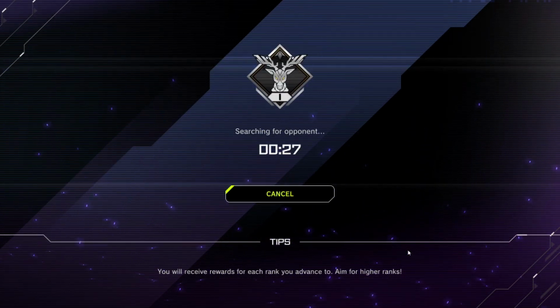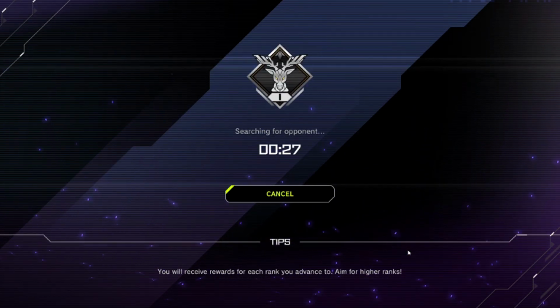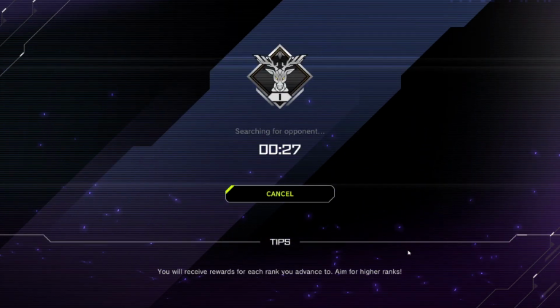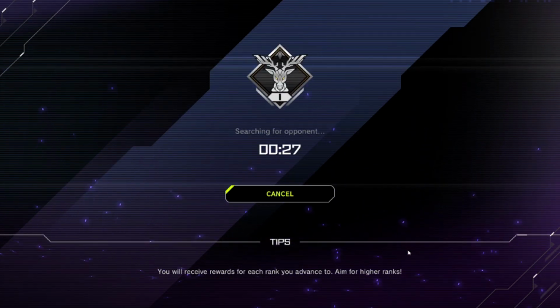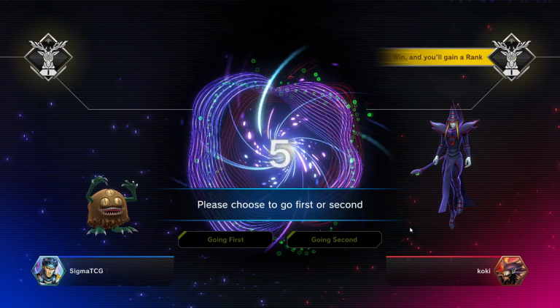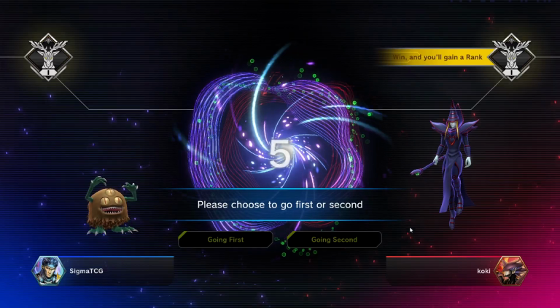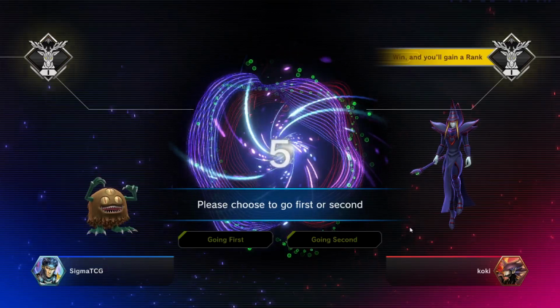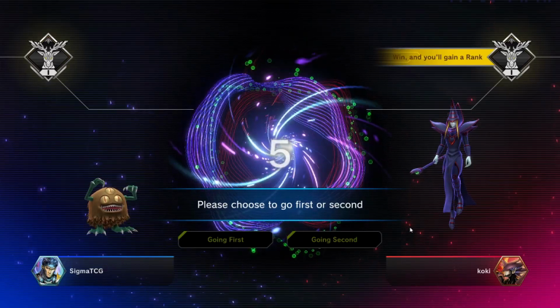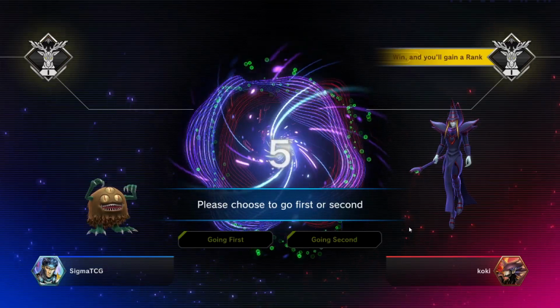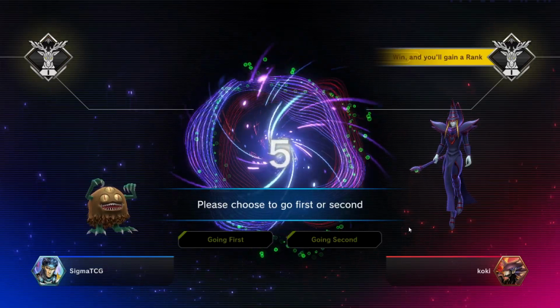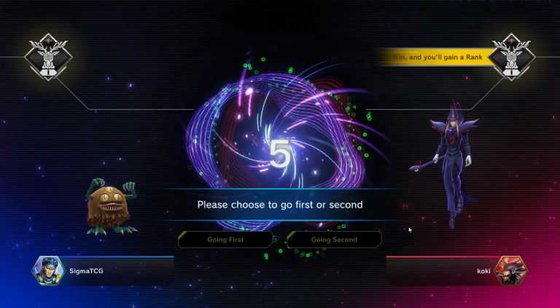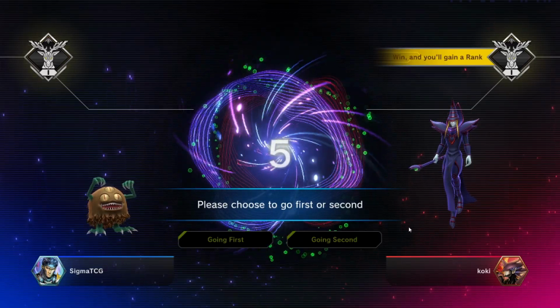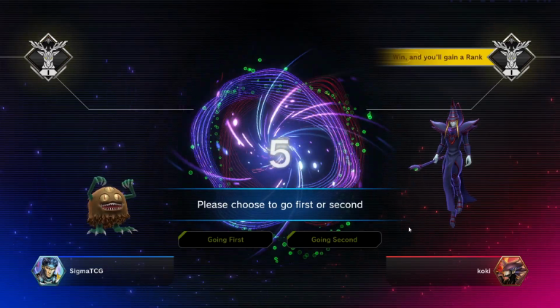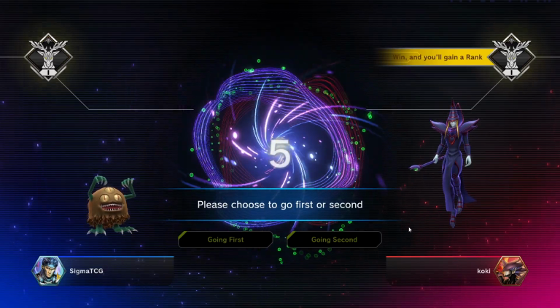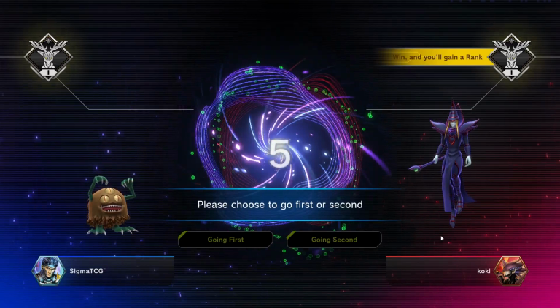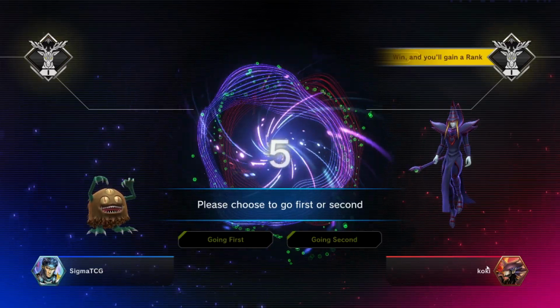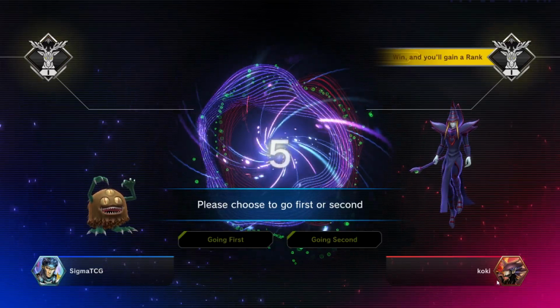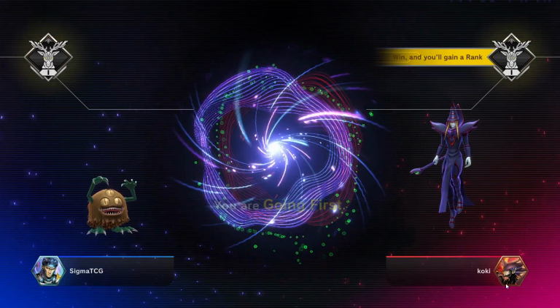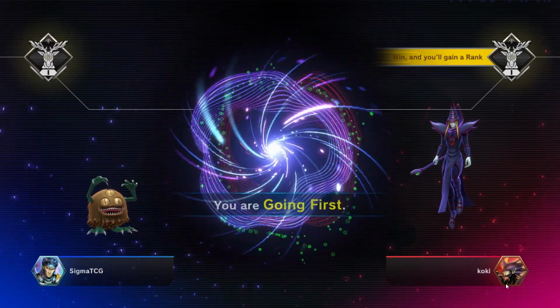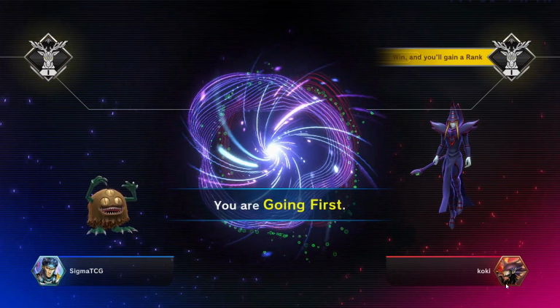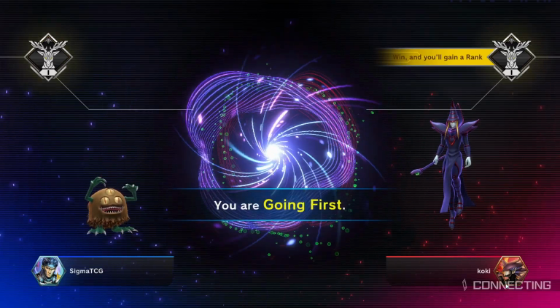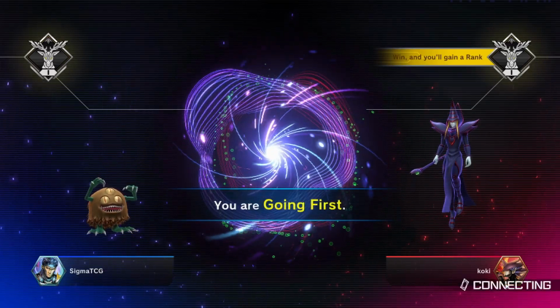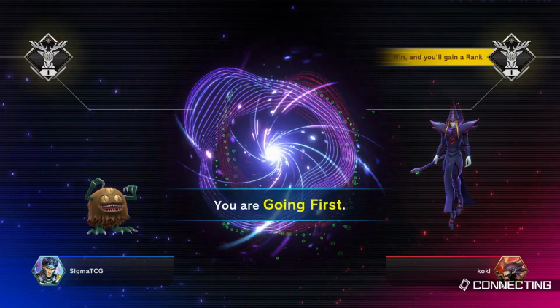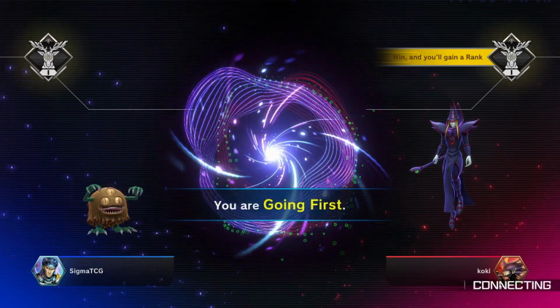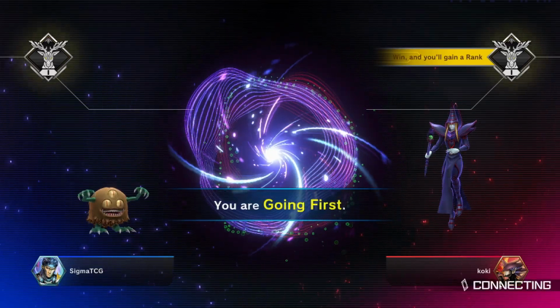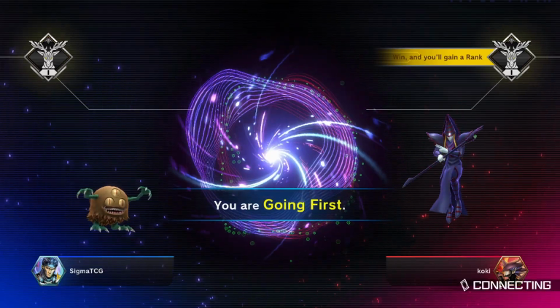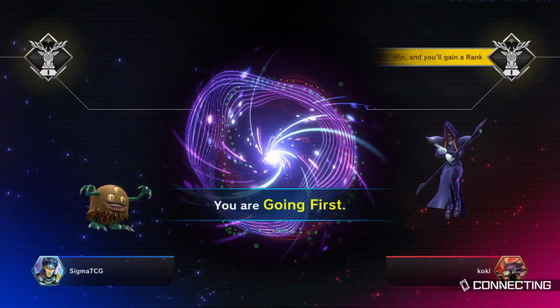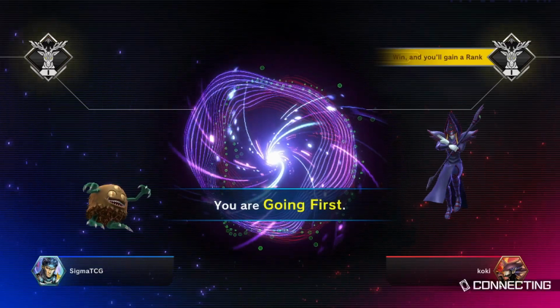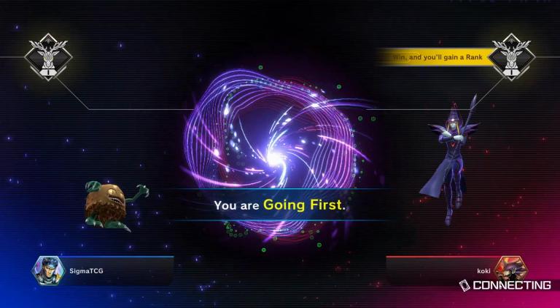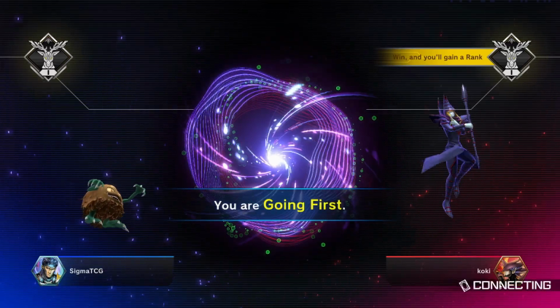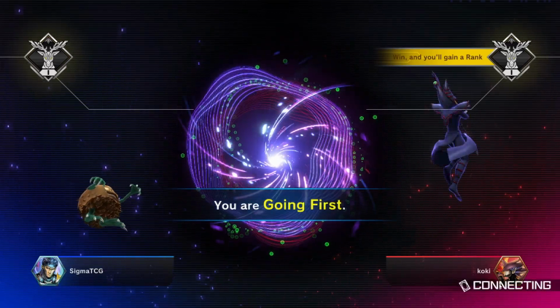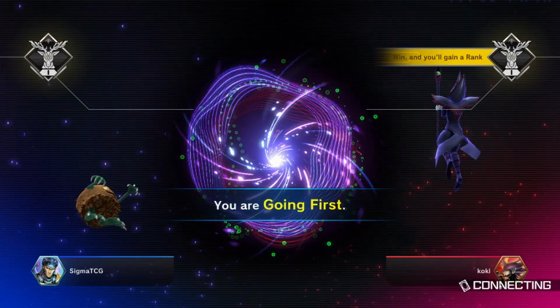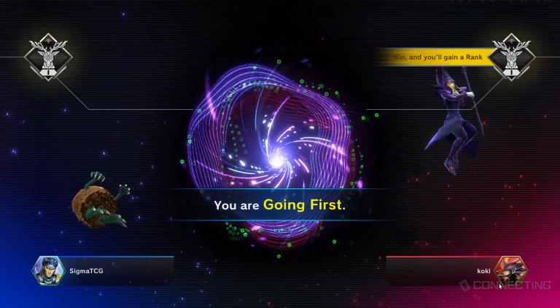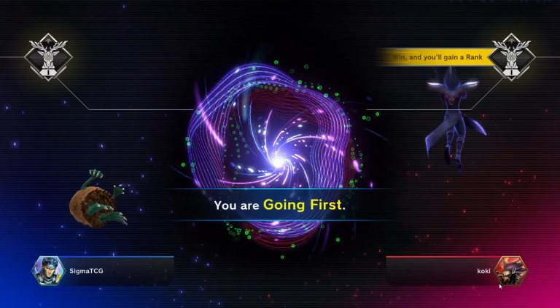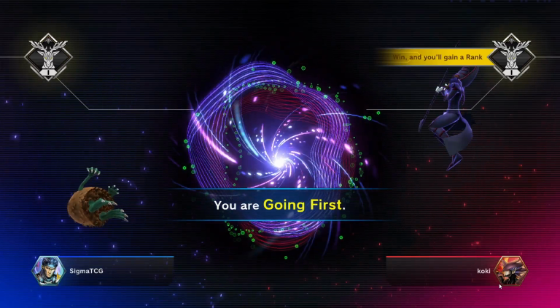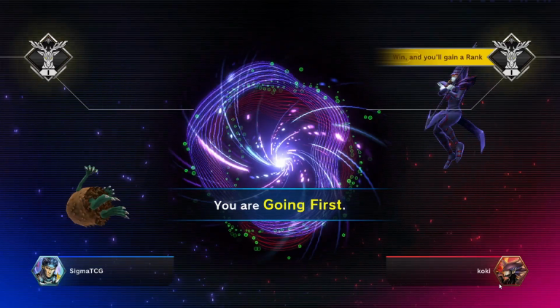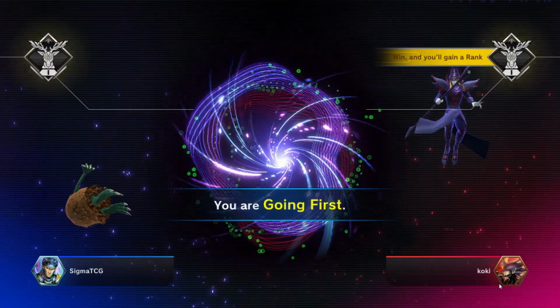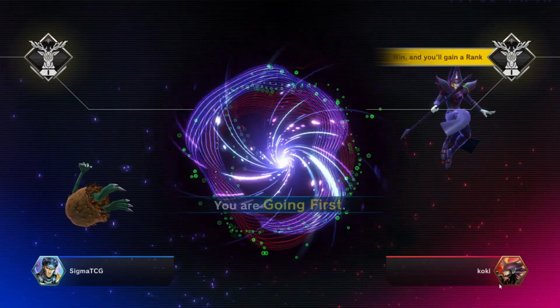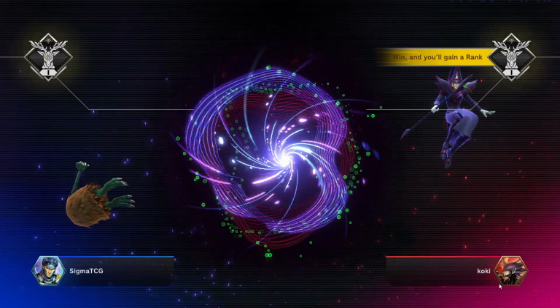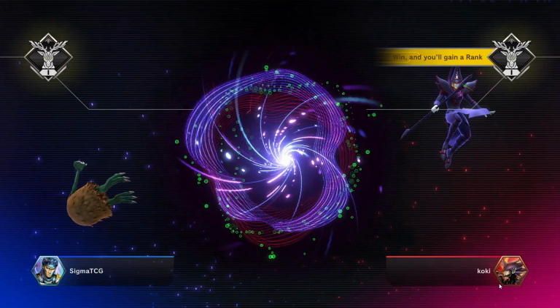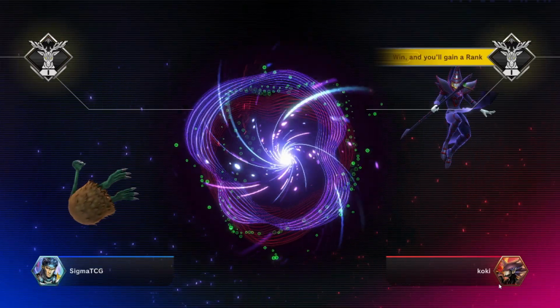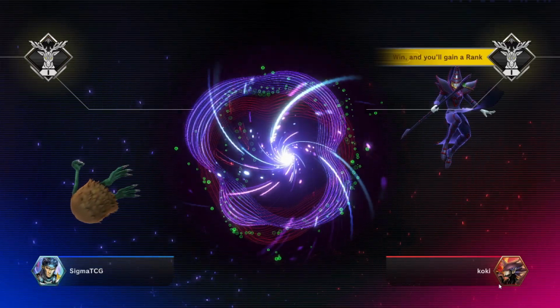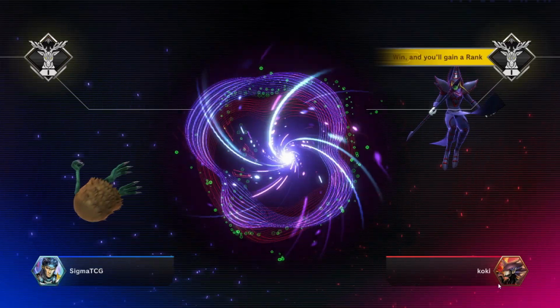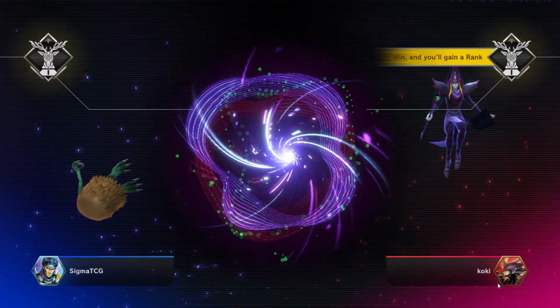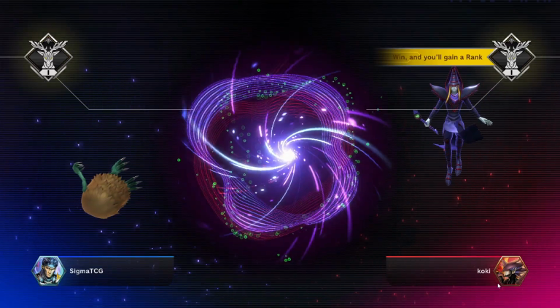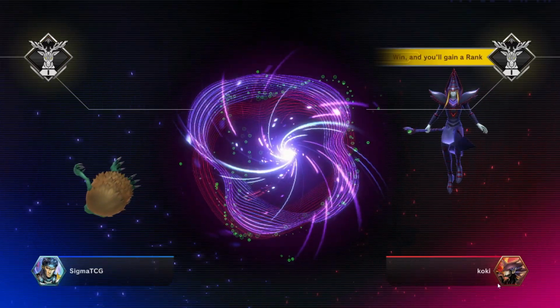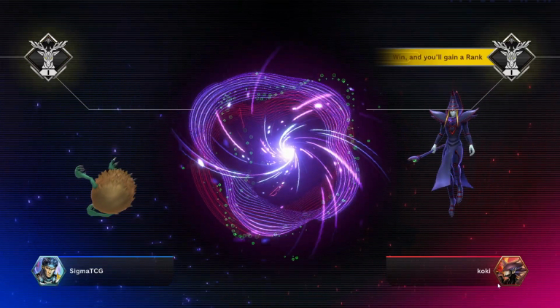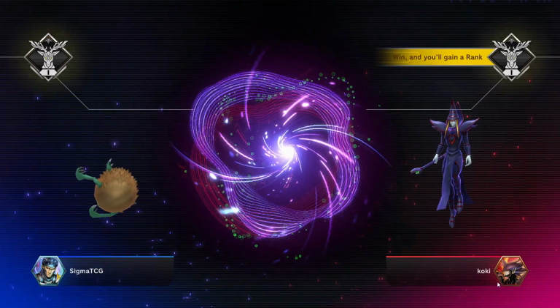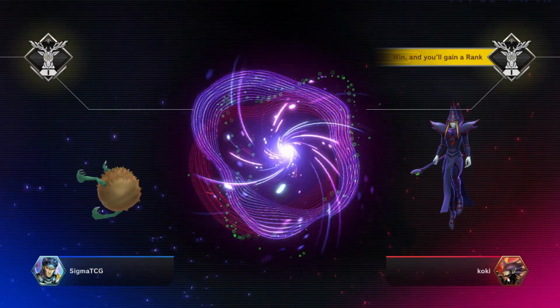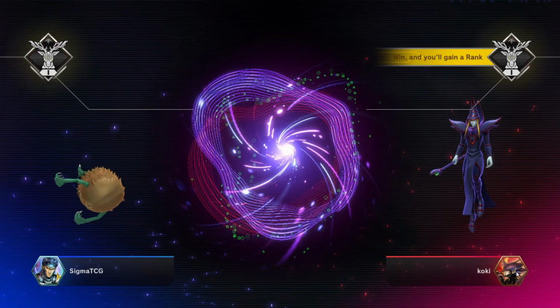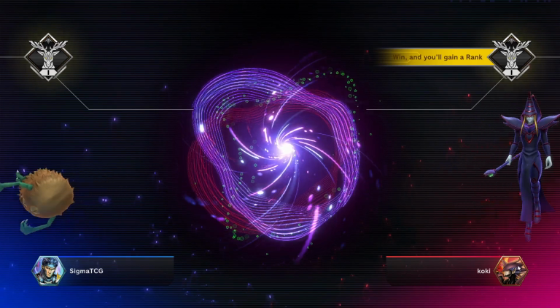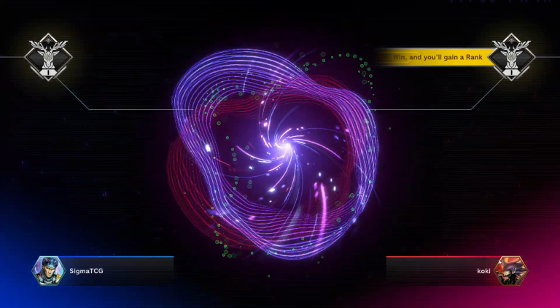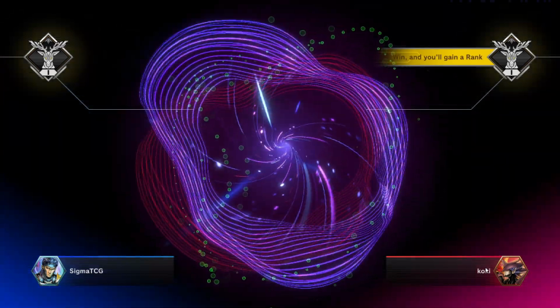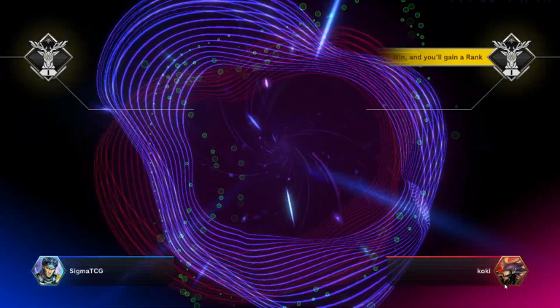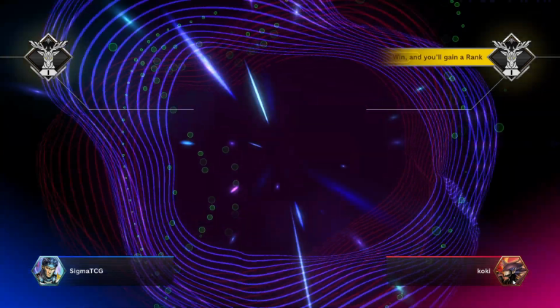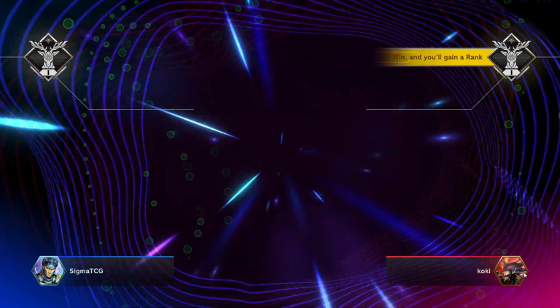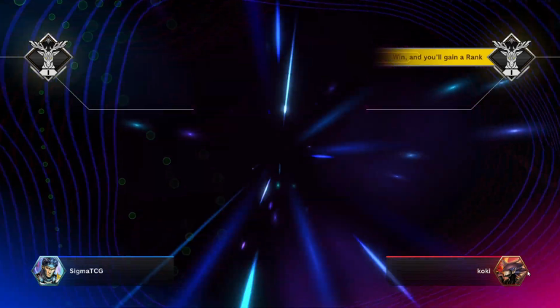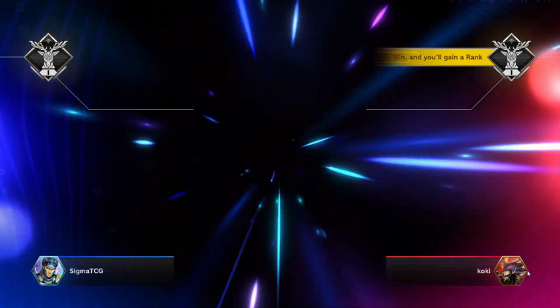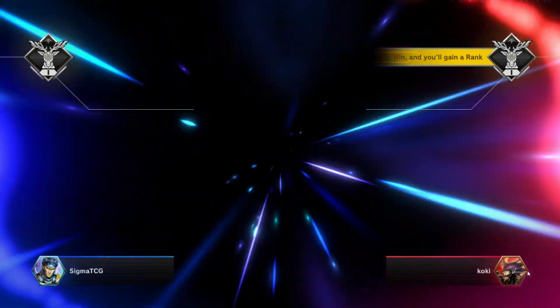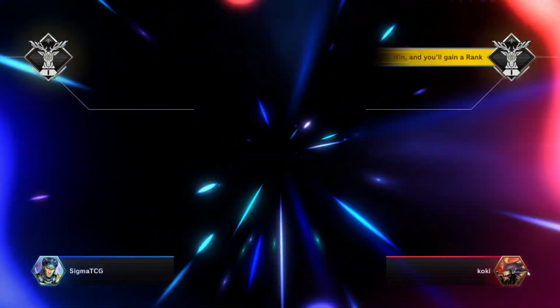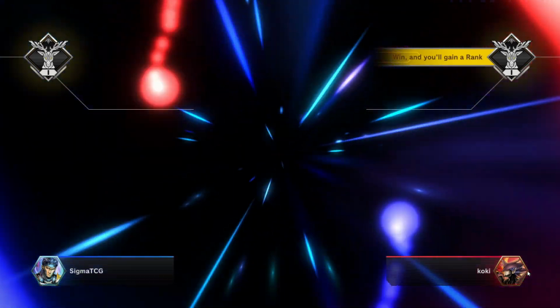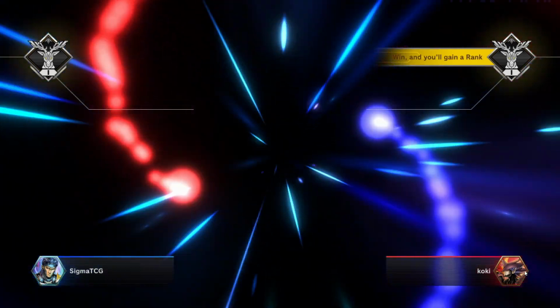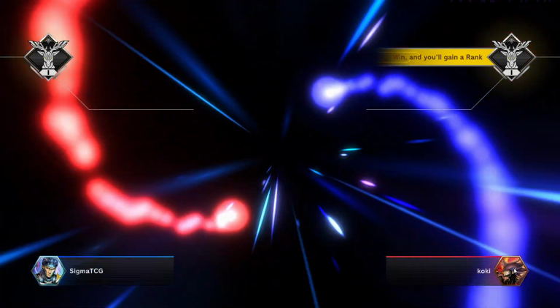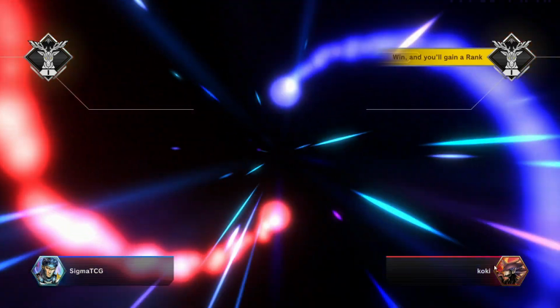We can try and go first. We have Koki, and our opponent has a DP icon.